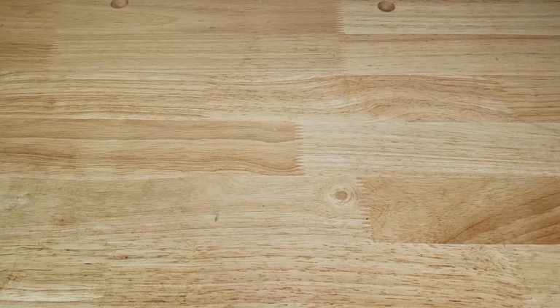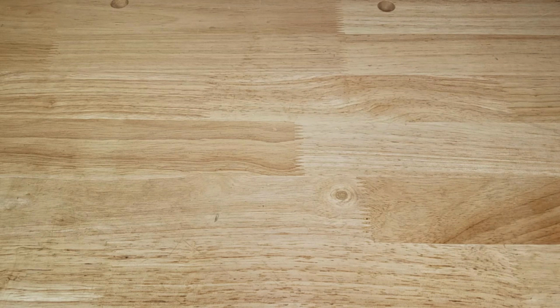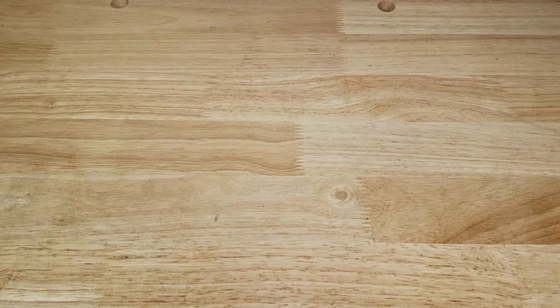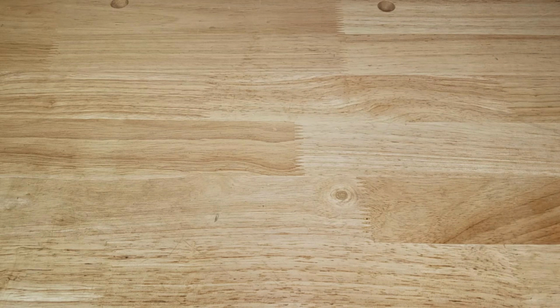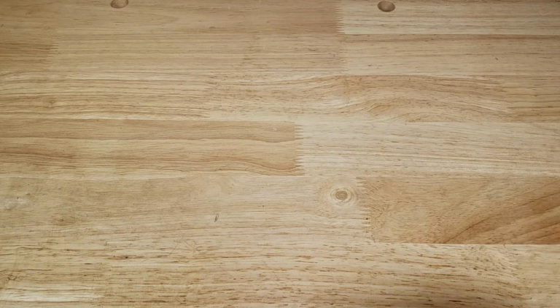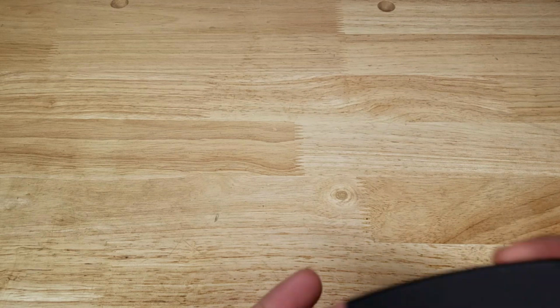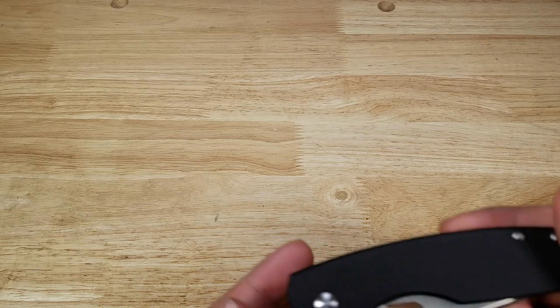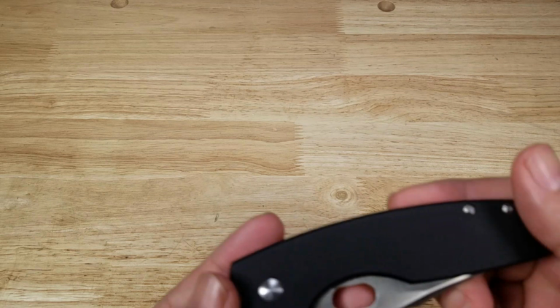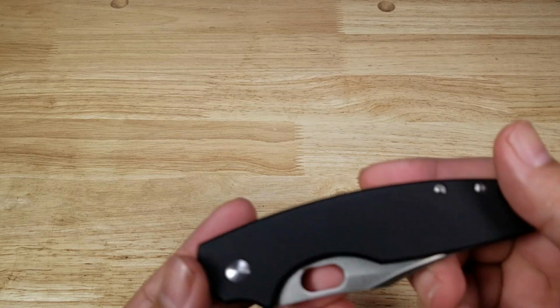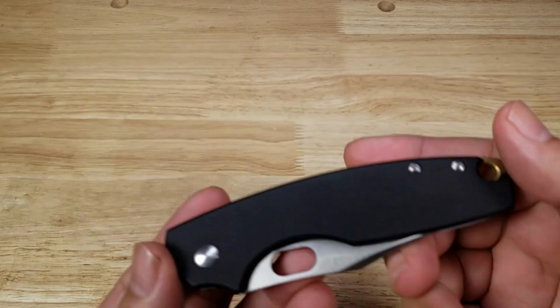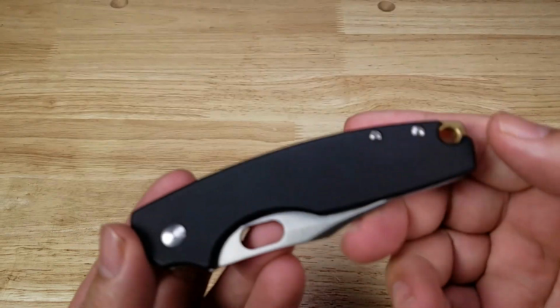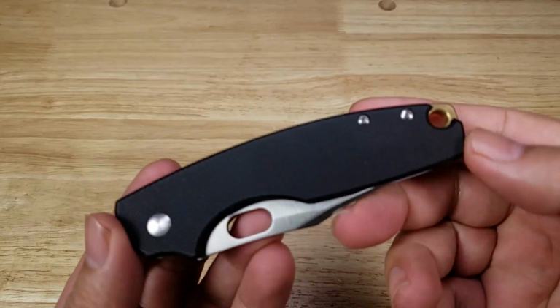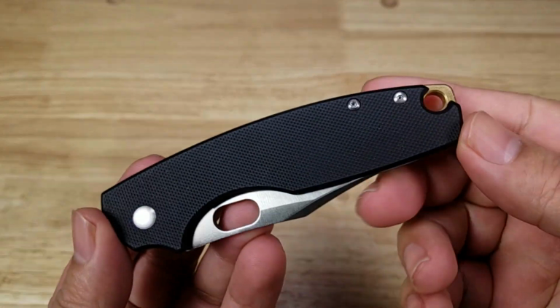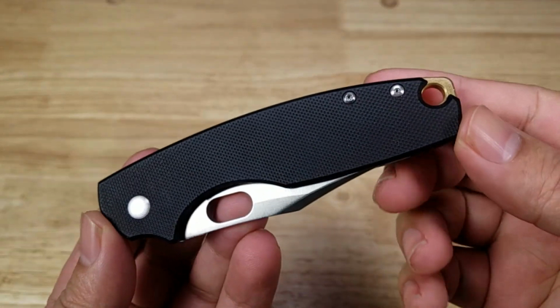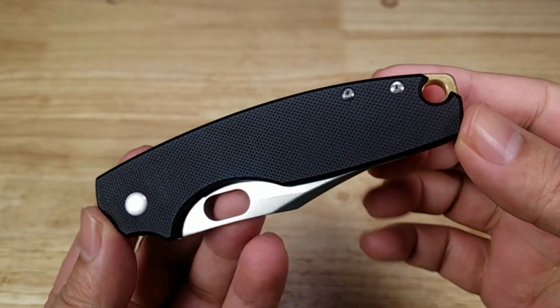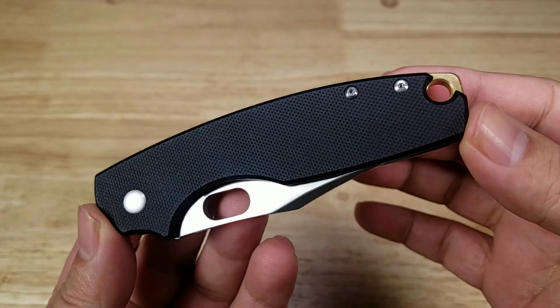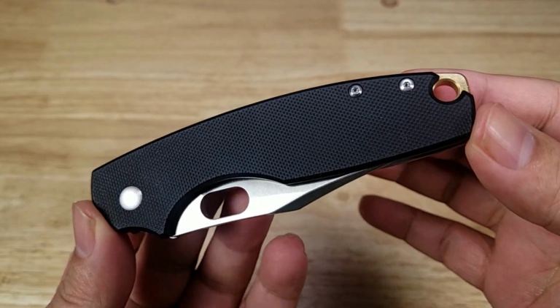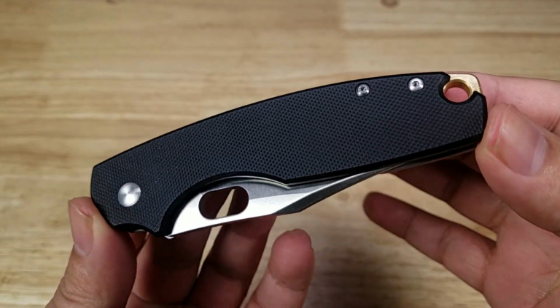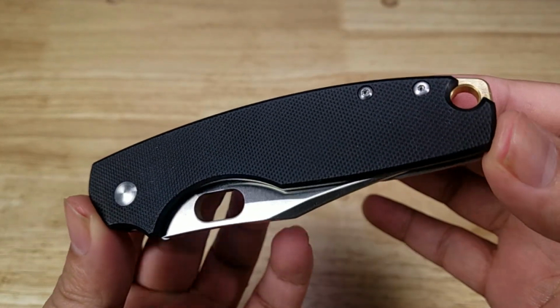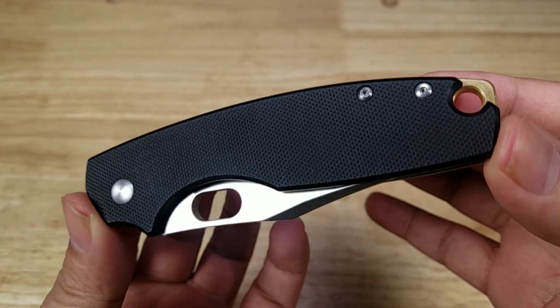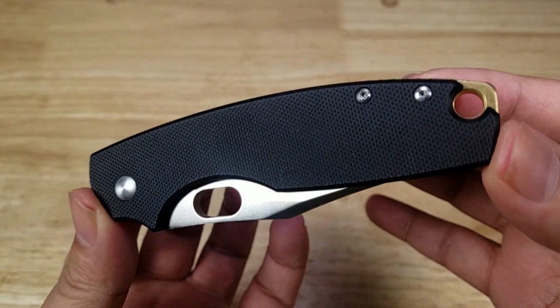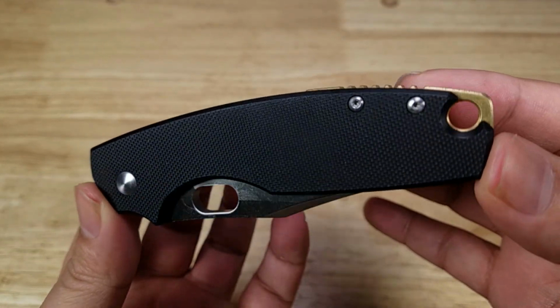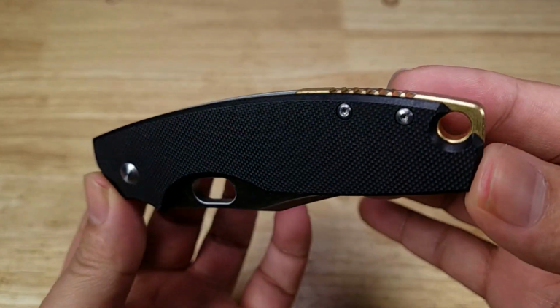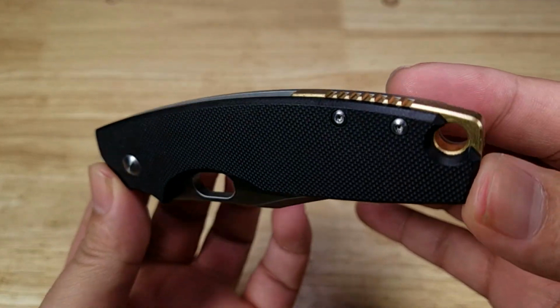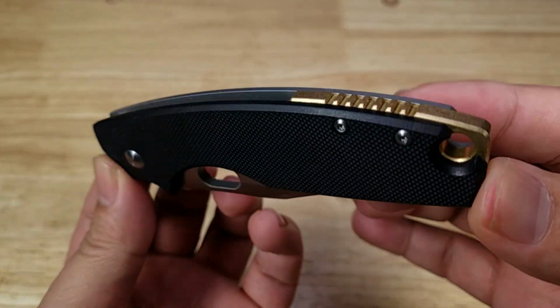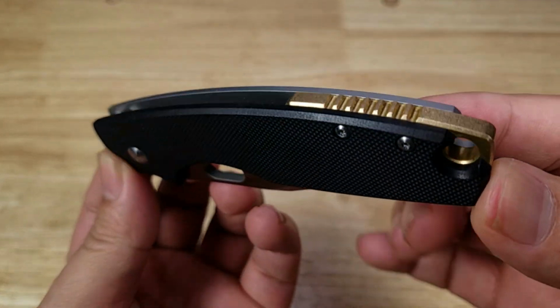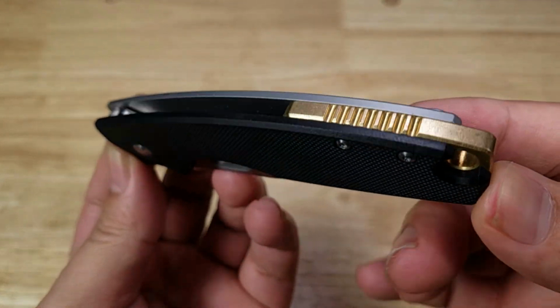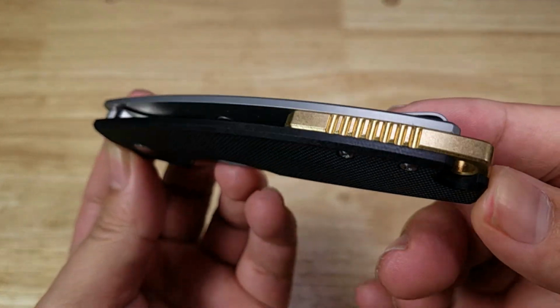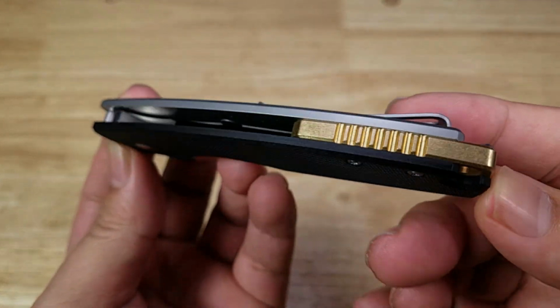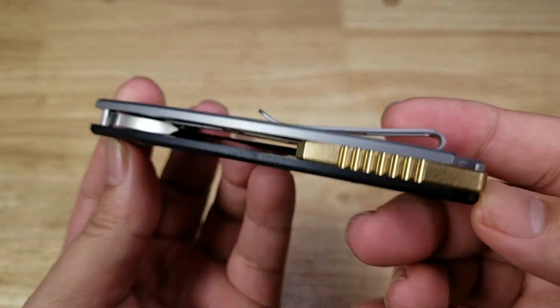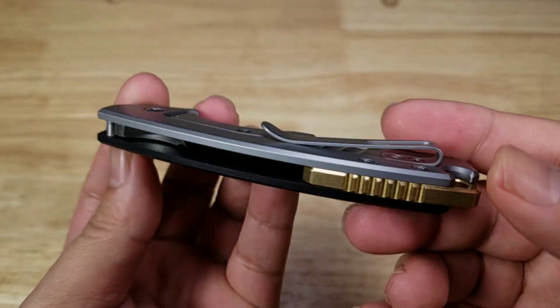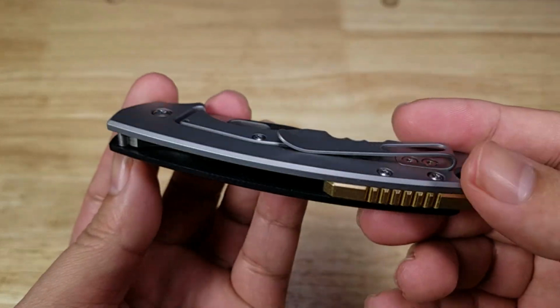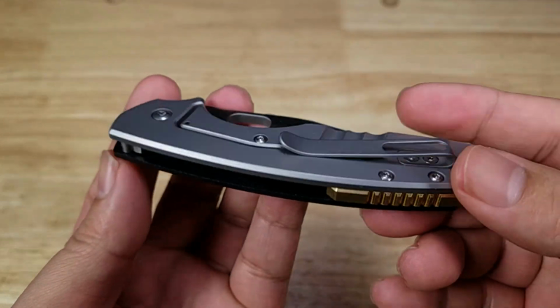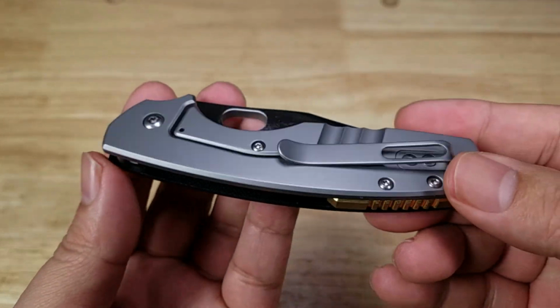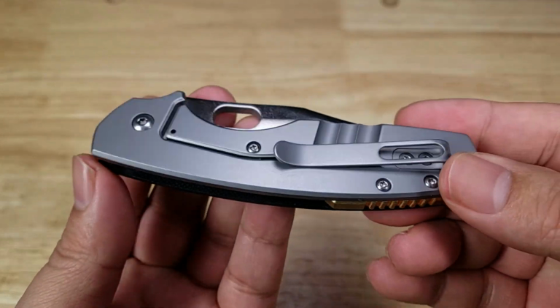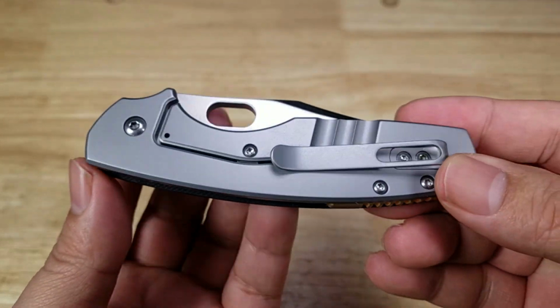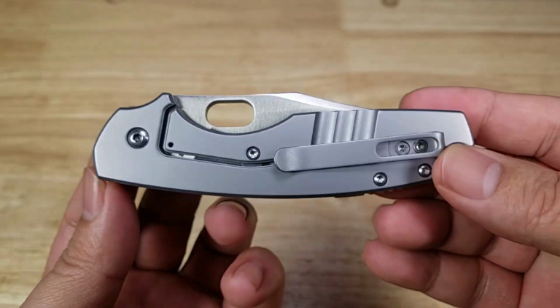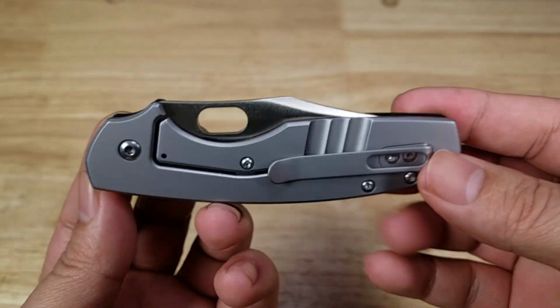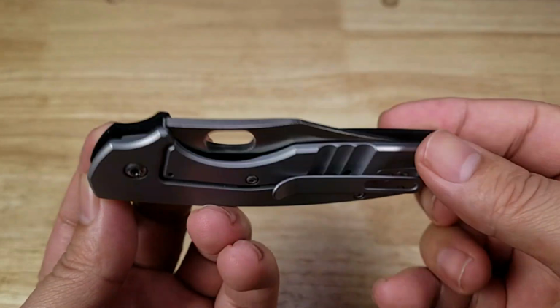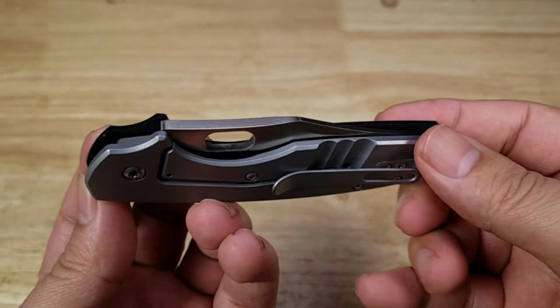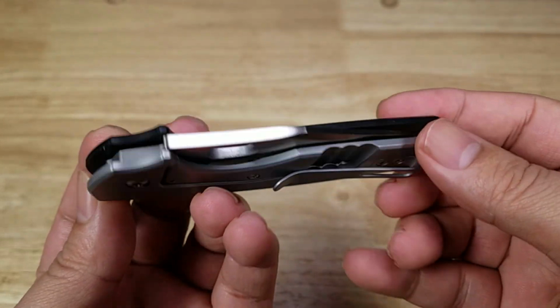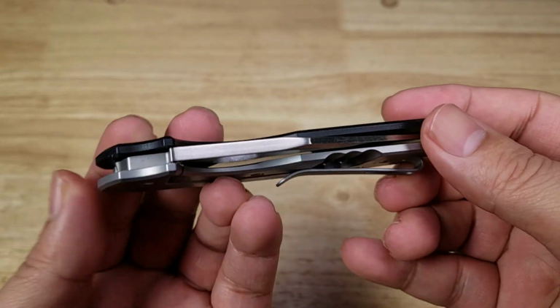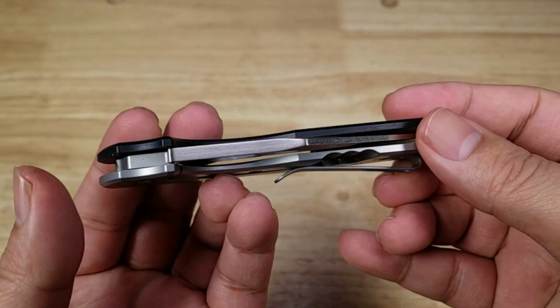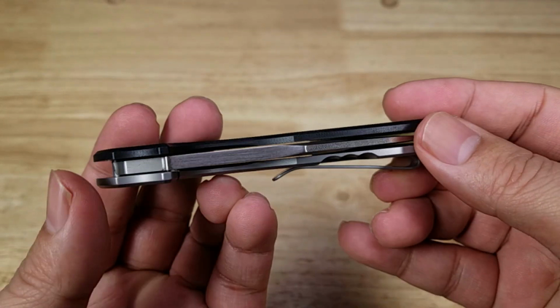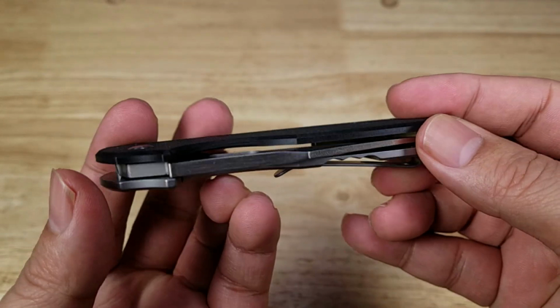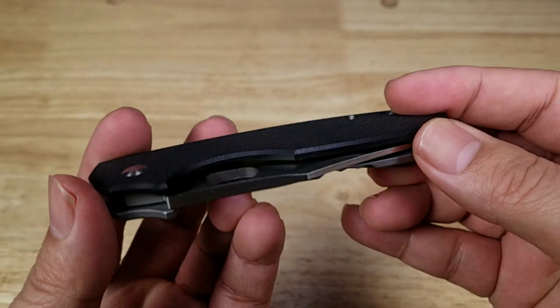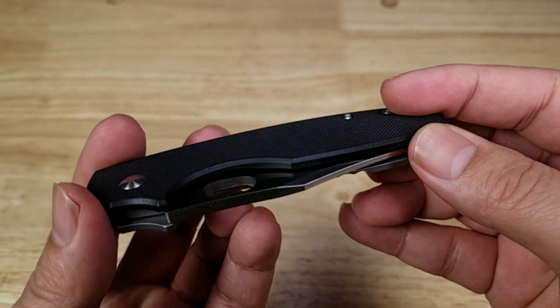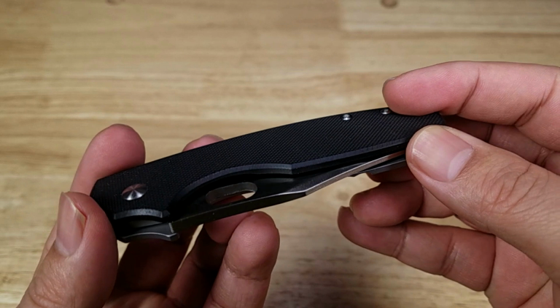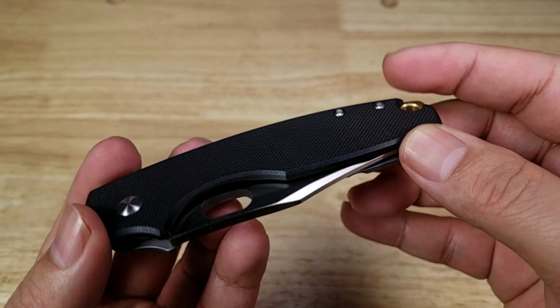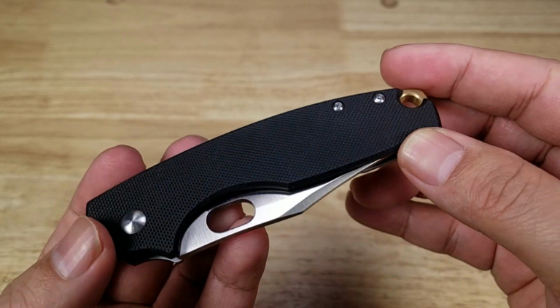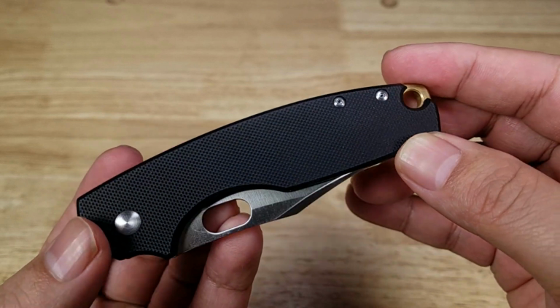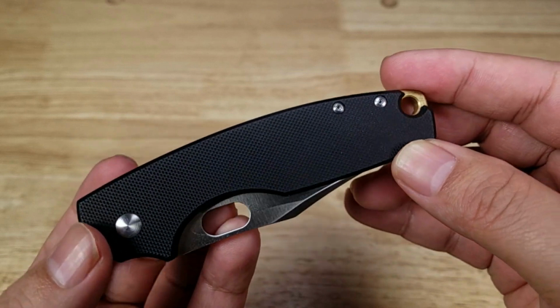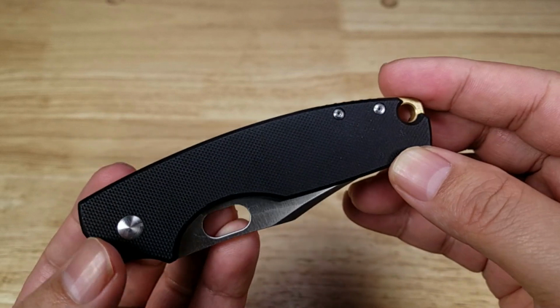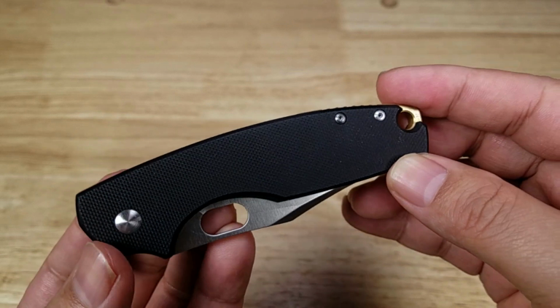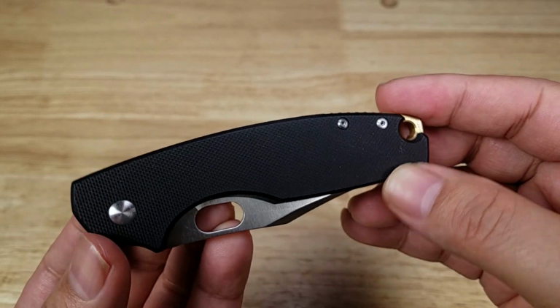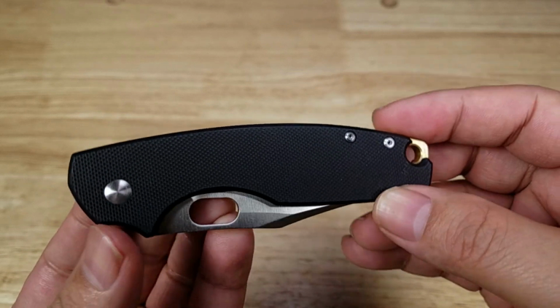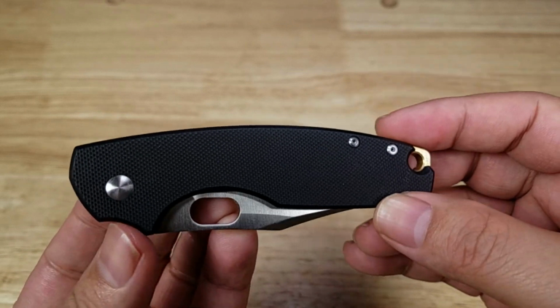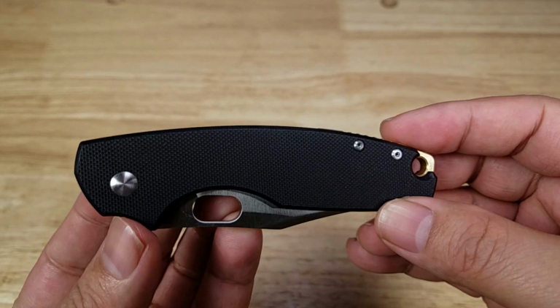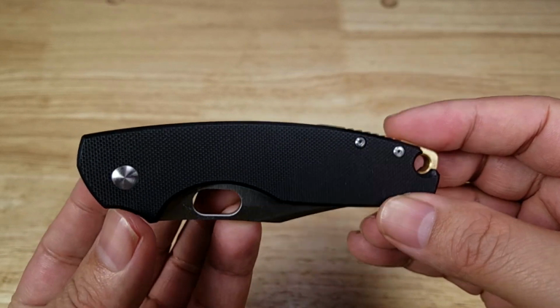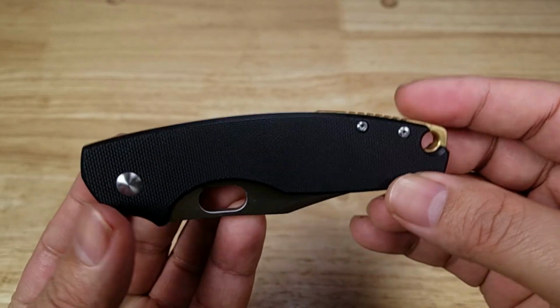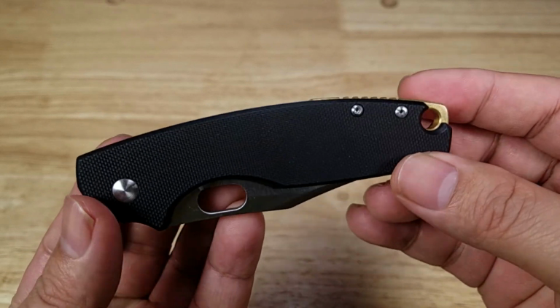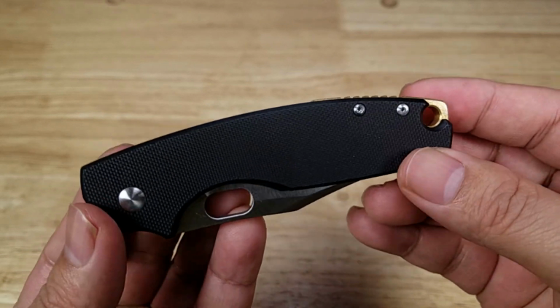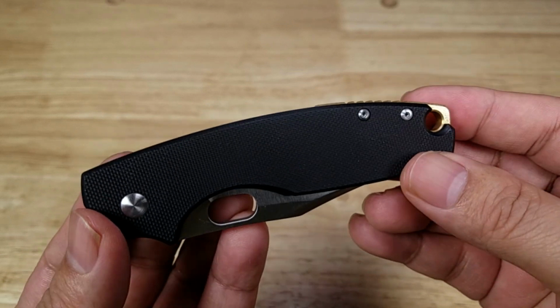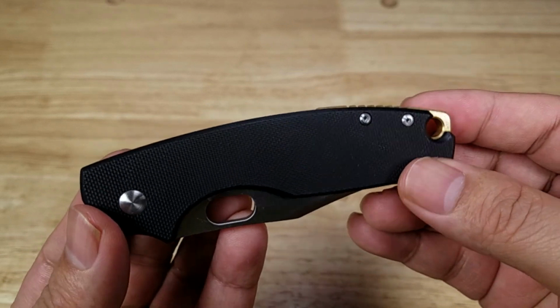Welcome back everybody. Thank you for watching another video. Today we're going to be having a look at a CRKT icon on its fourth version.